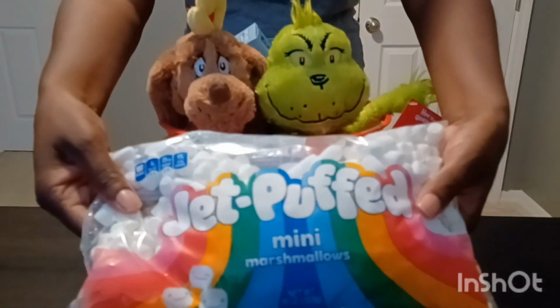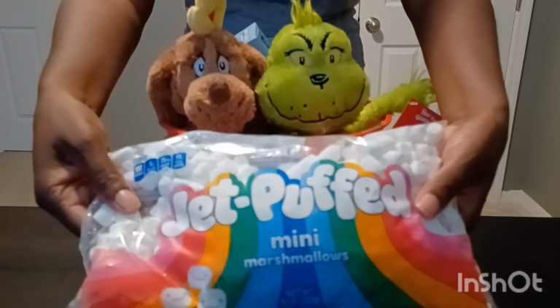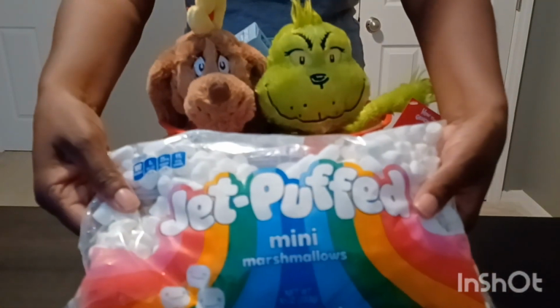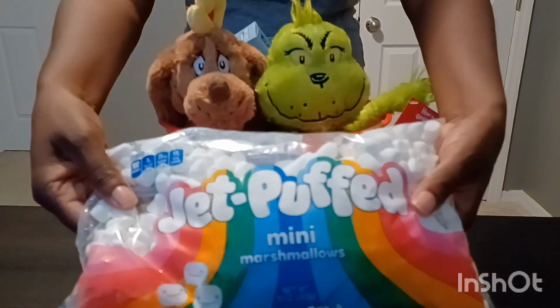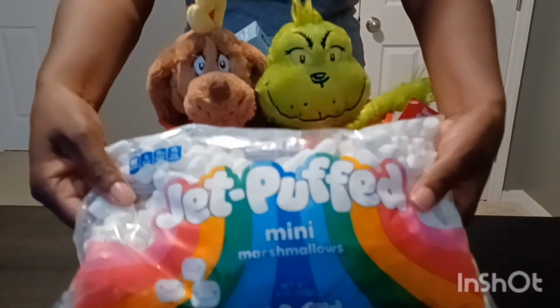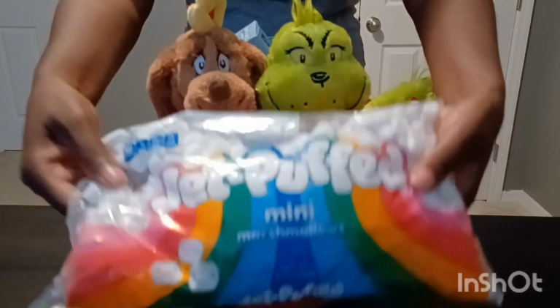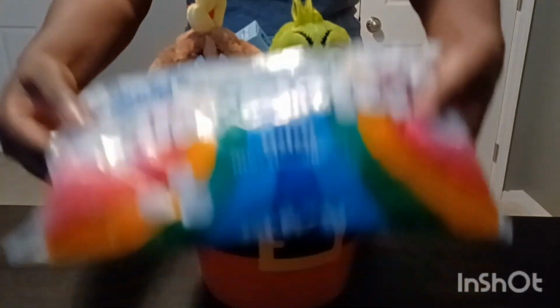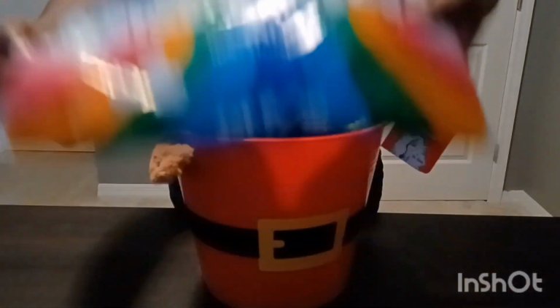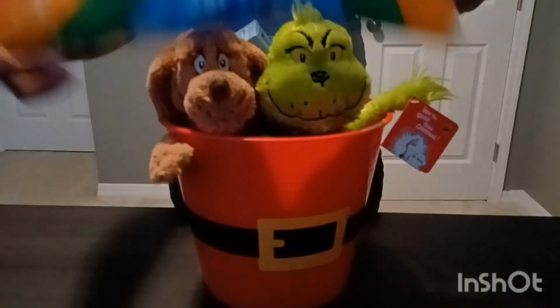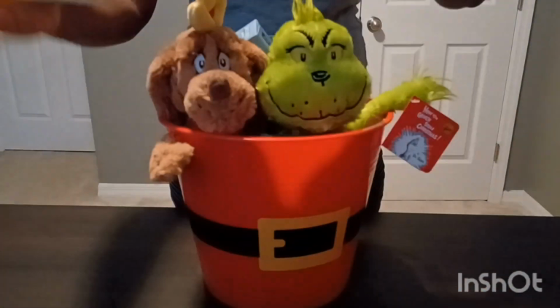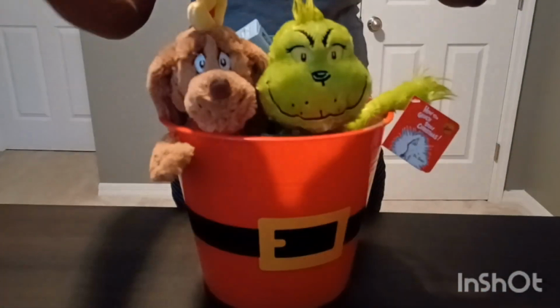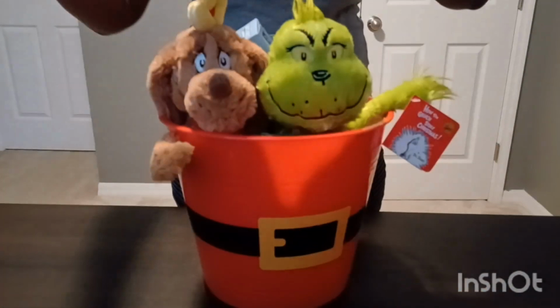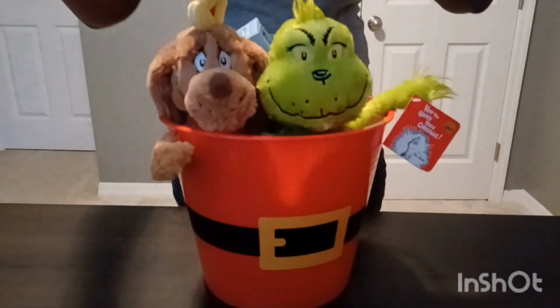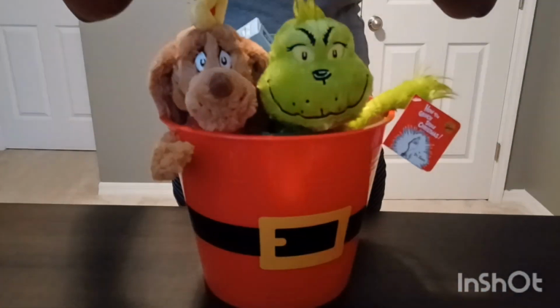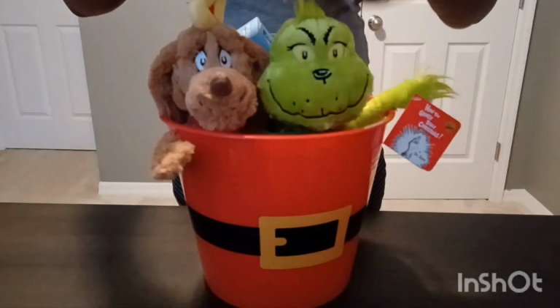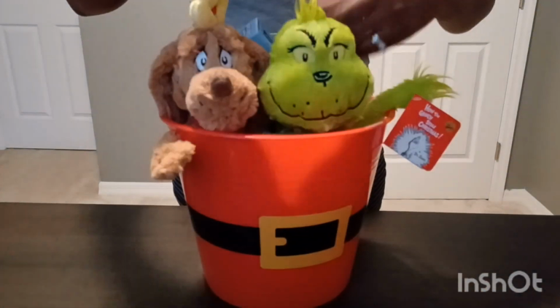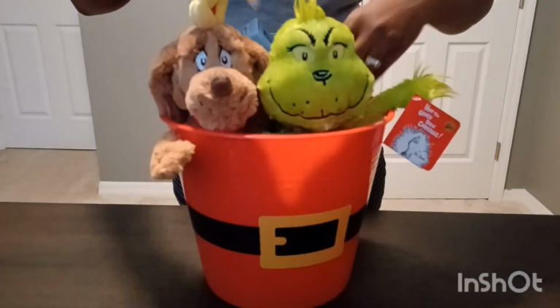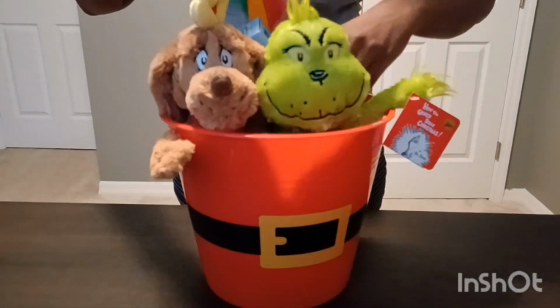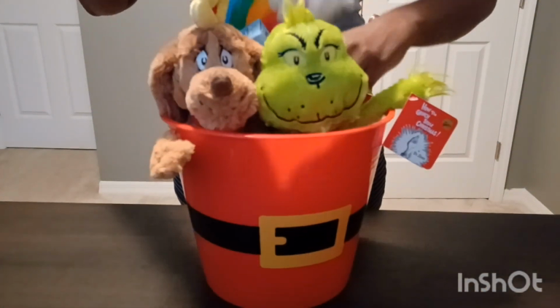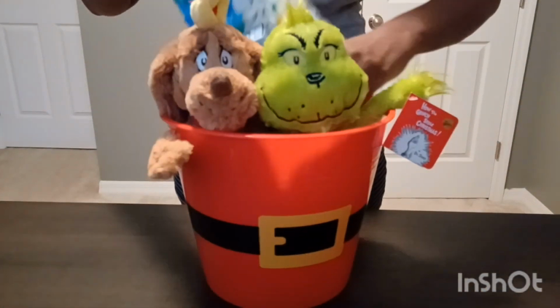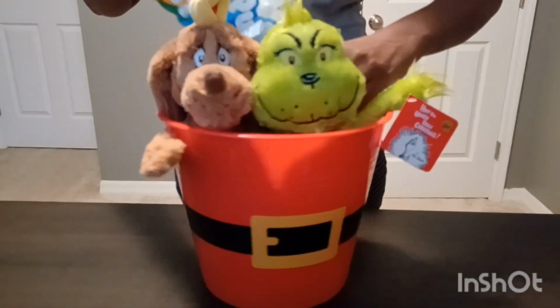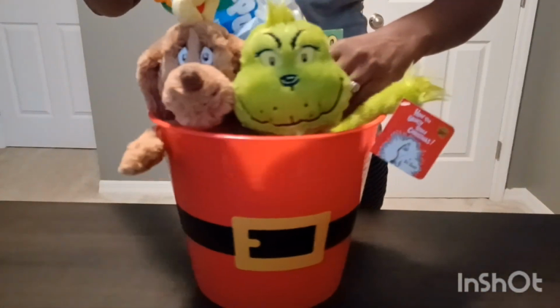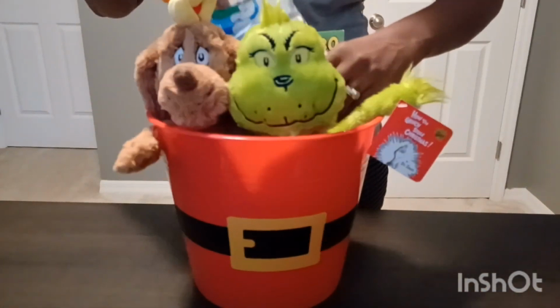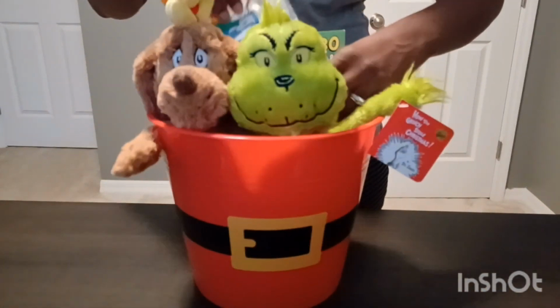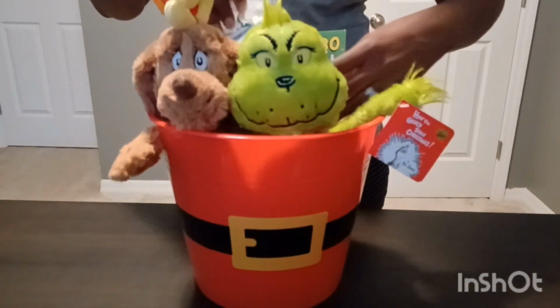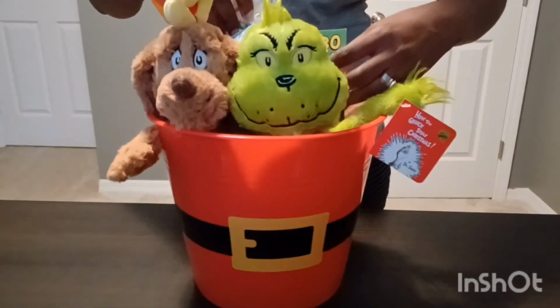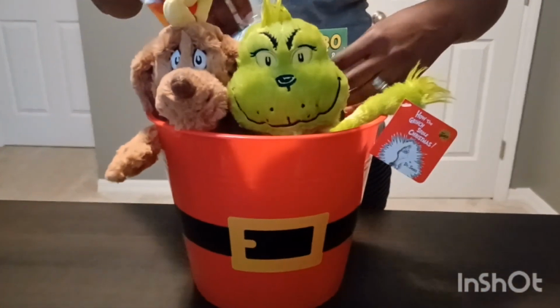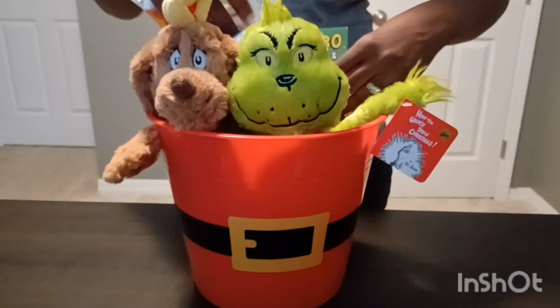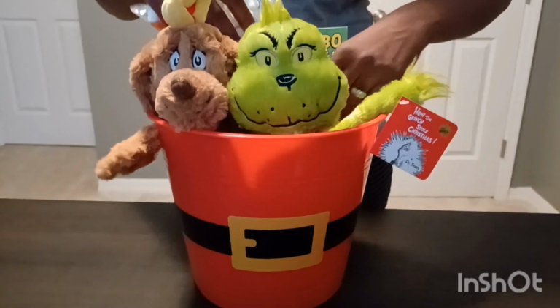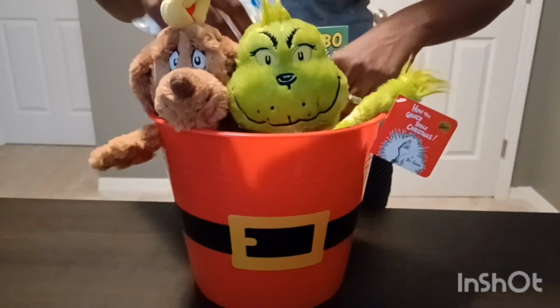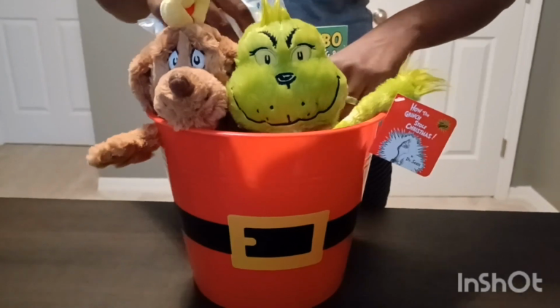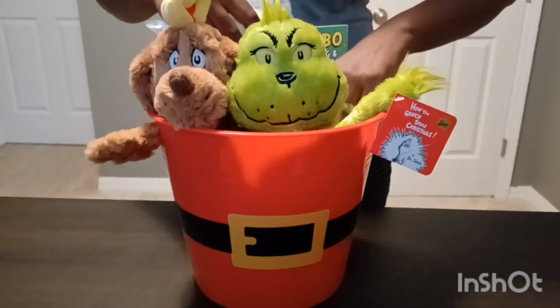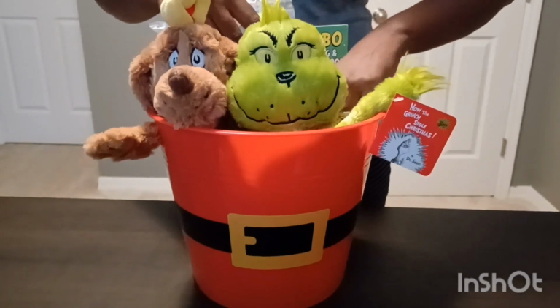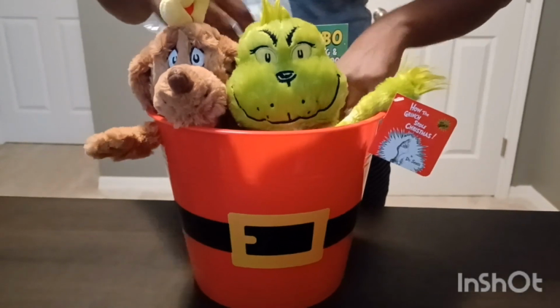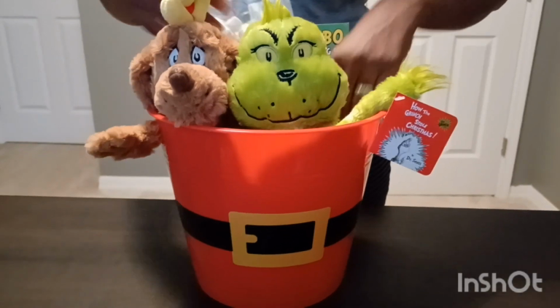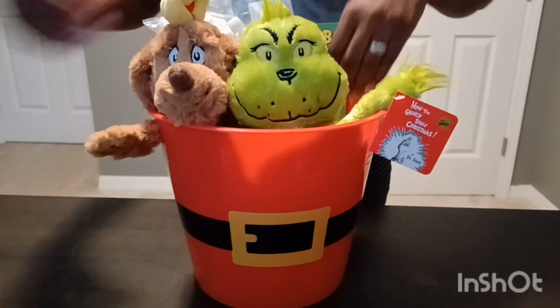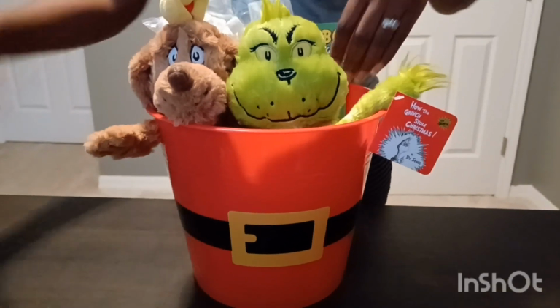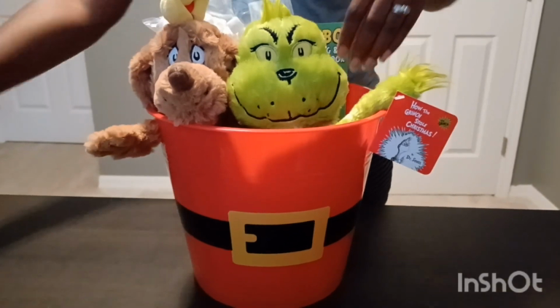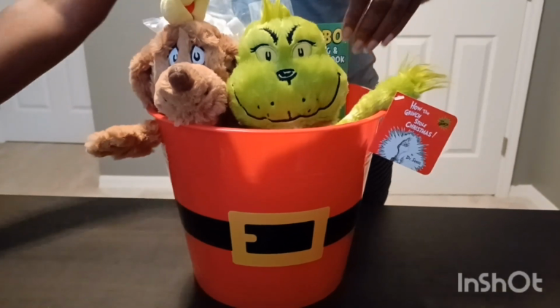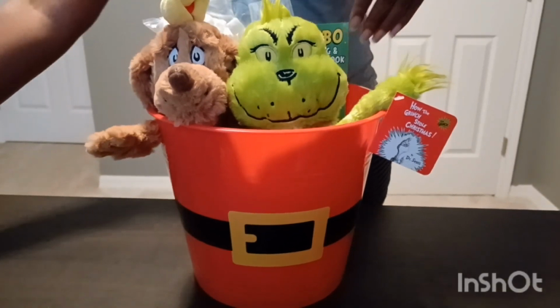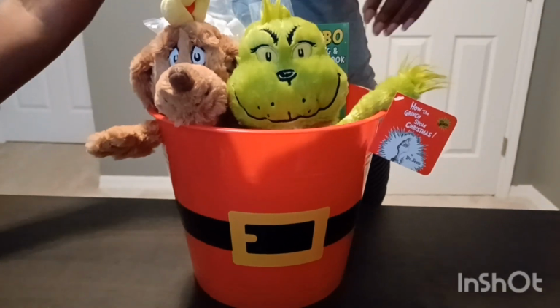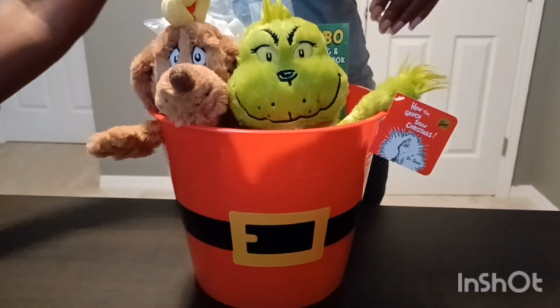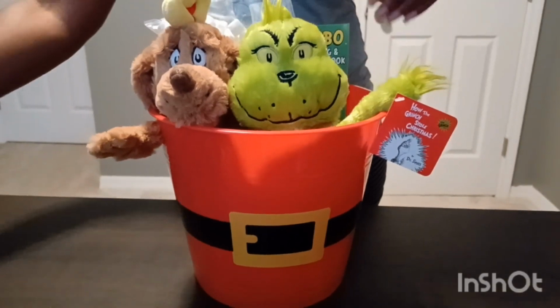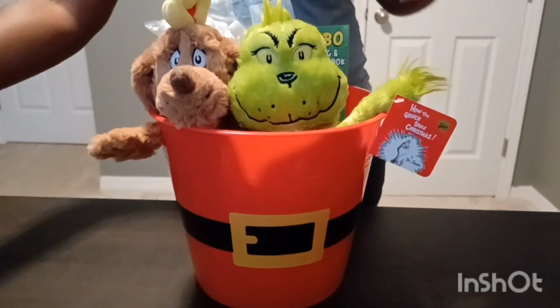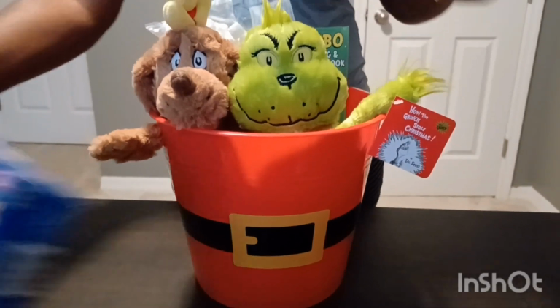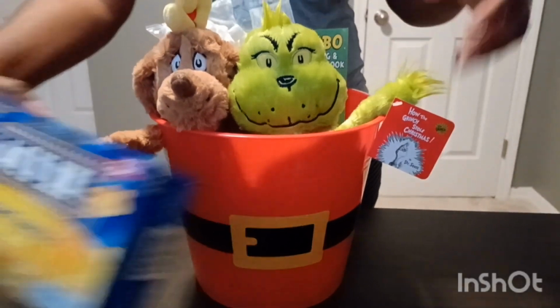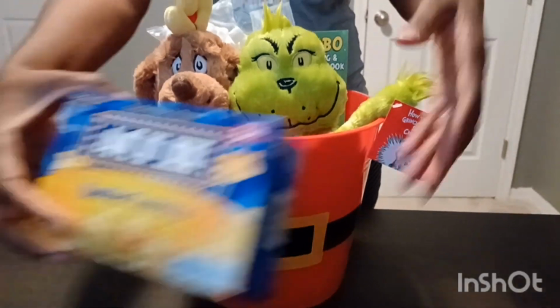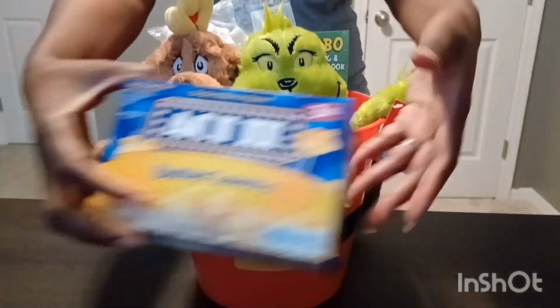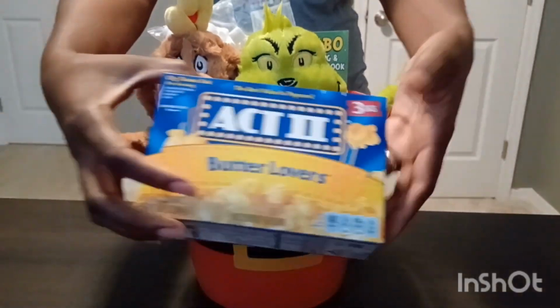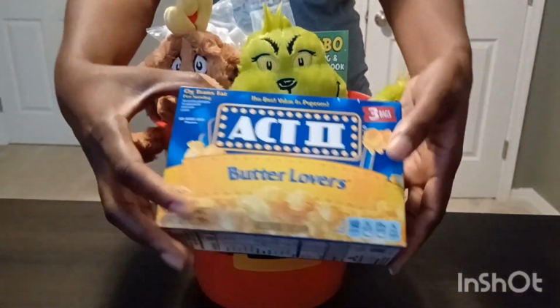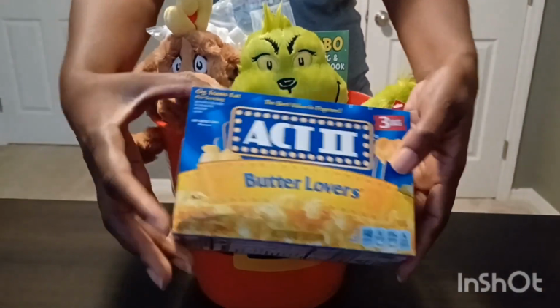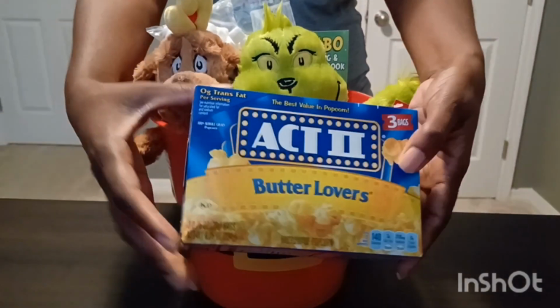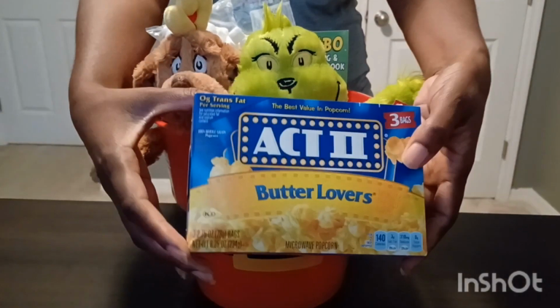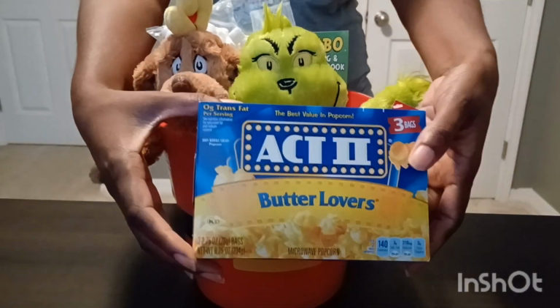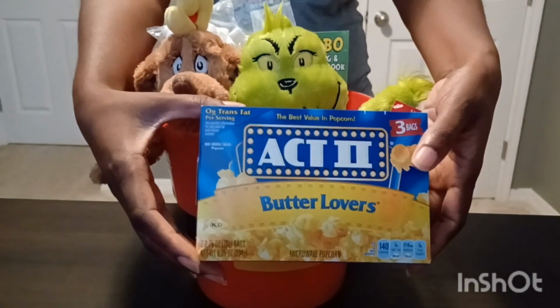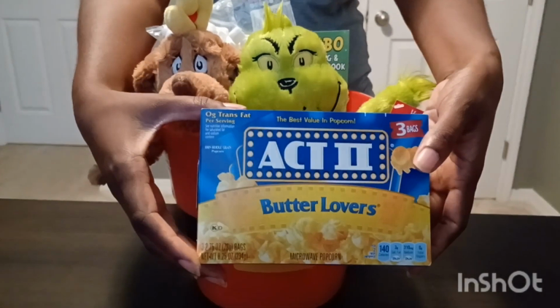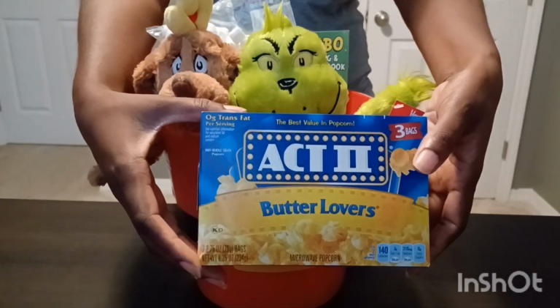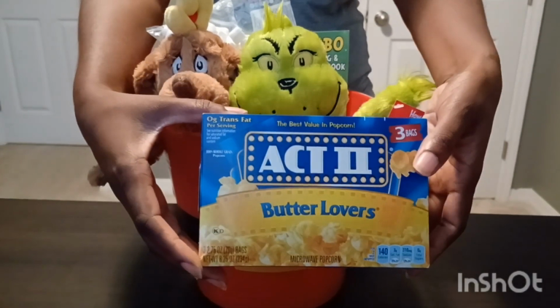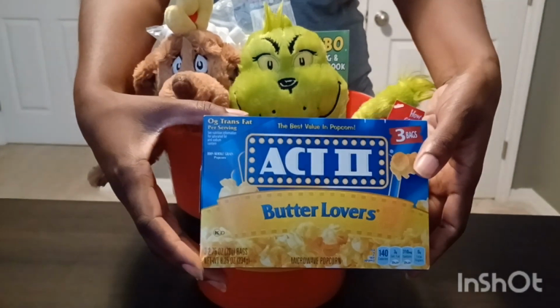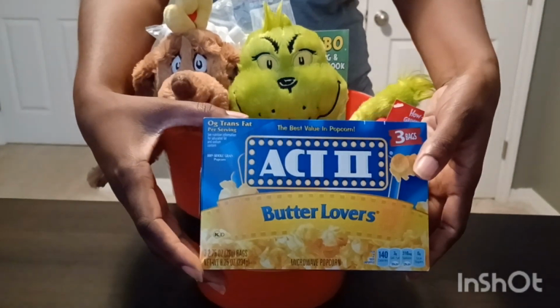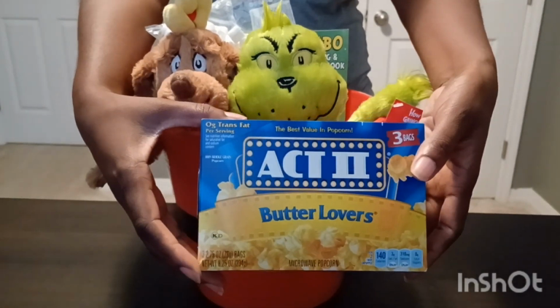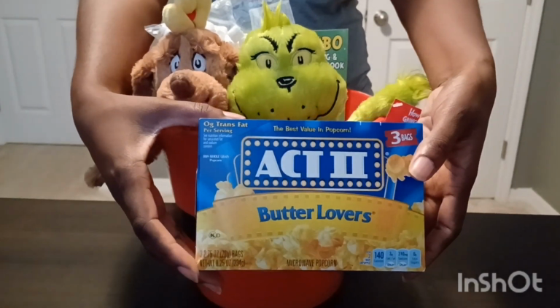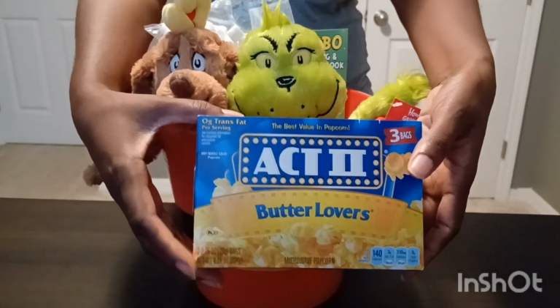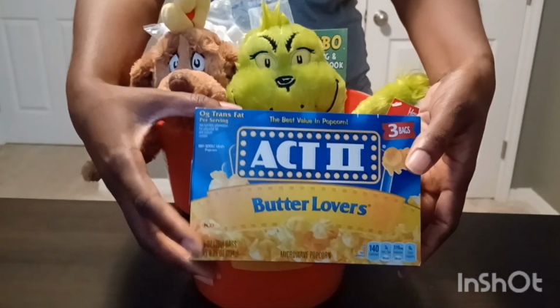Marshmallows too. And since we'll be watching movies, I'm going to do some popcorn.